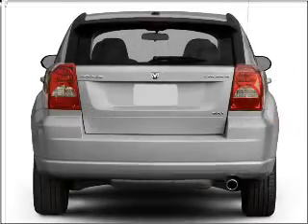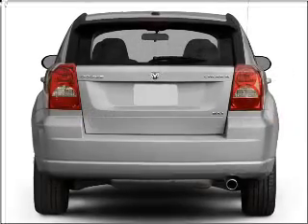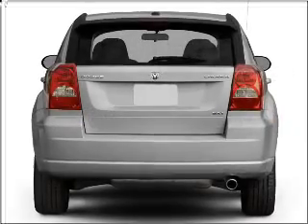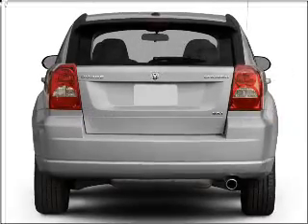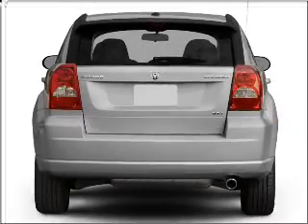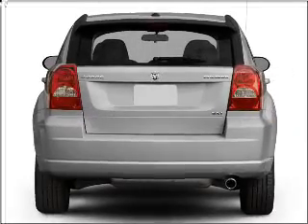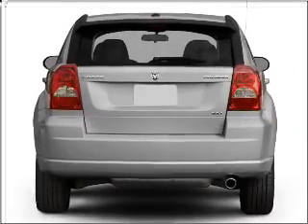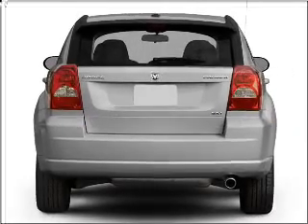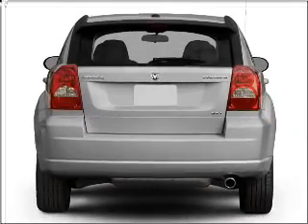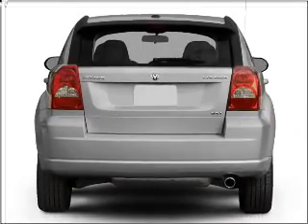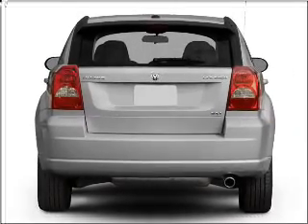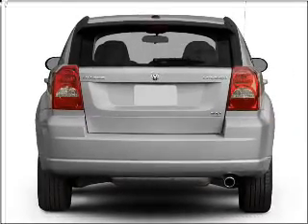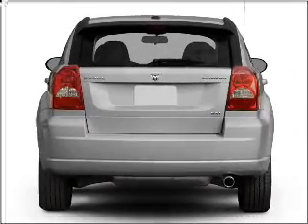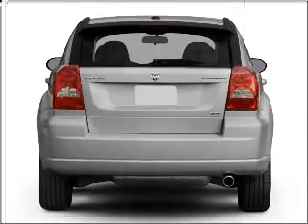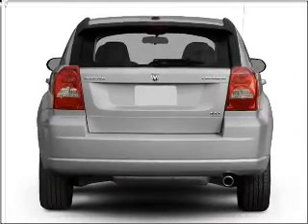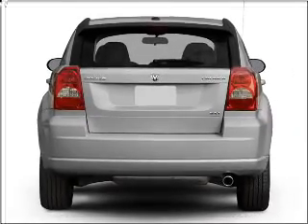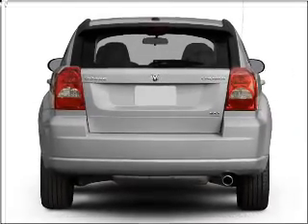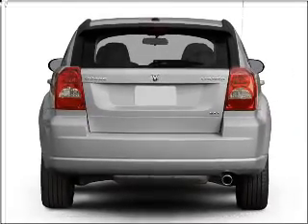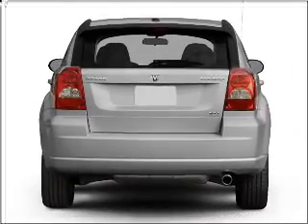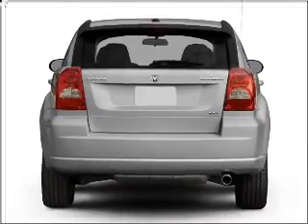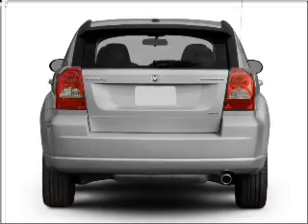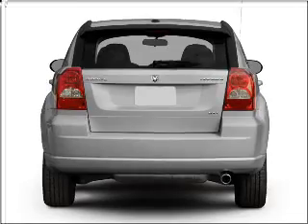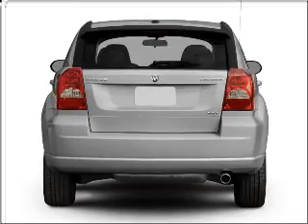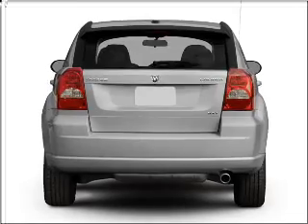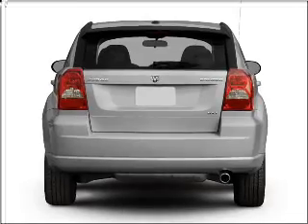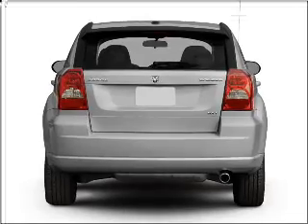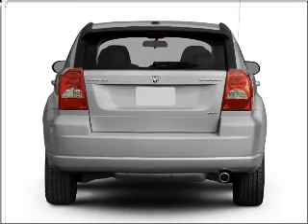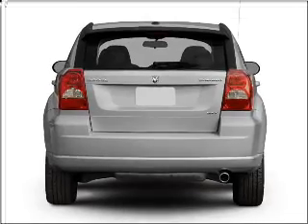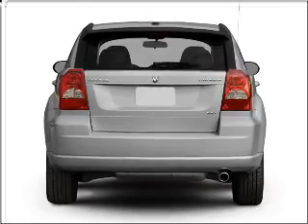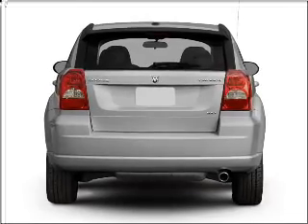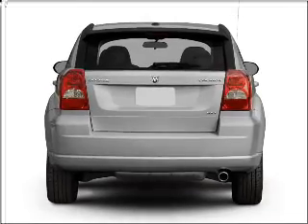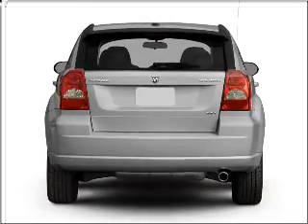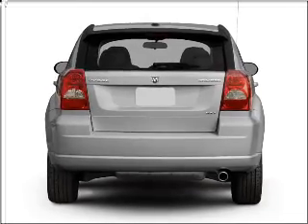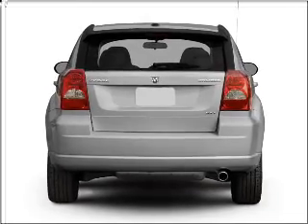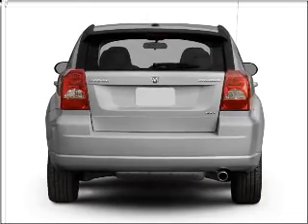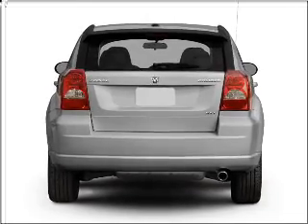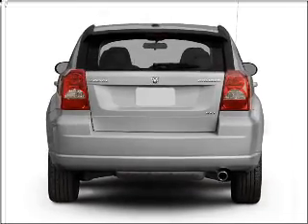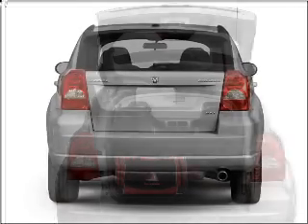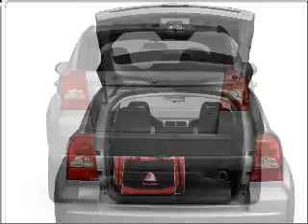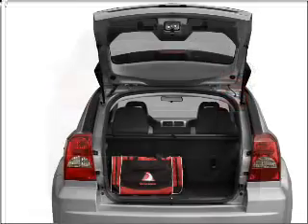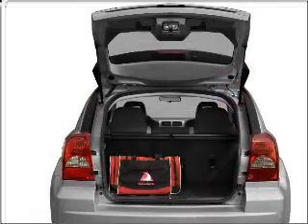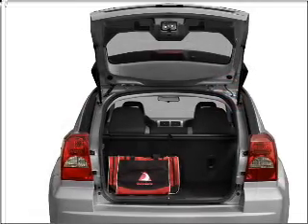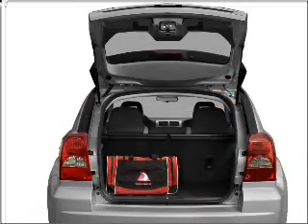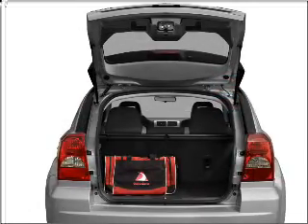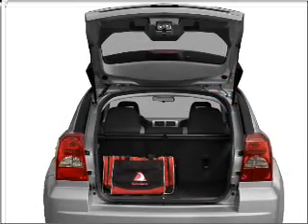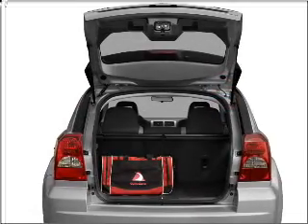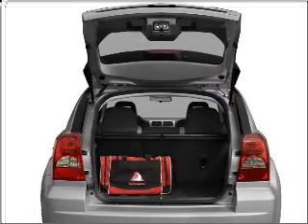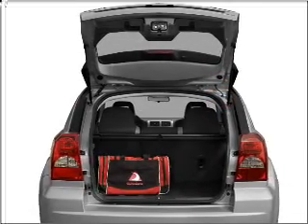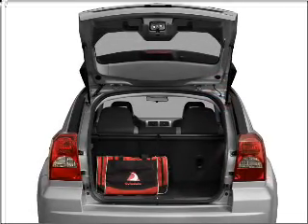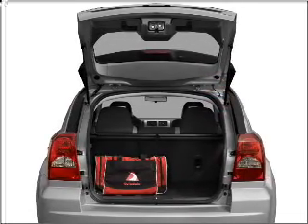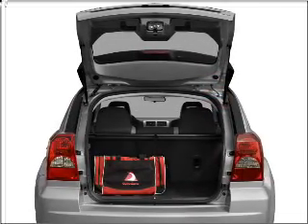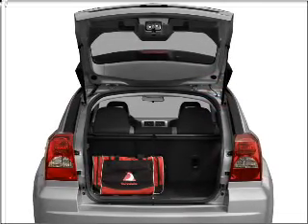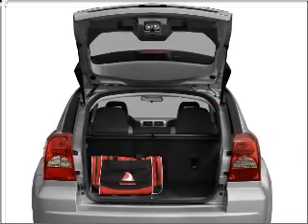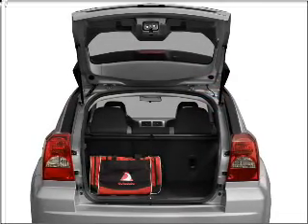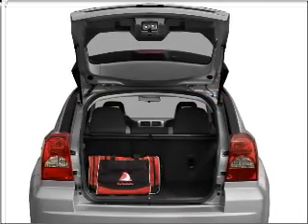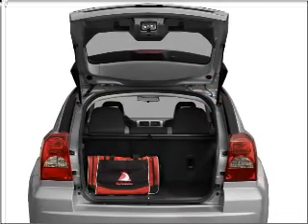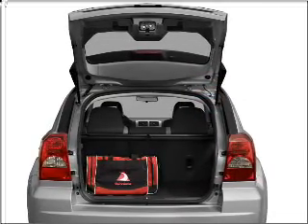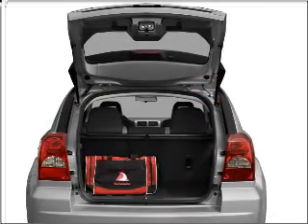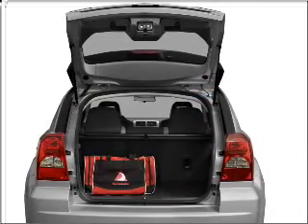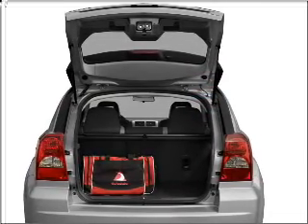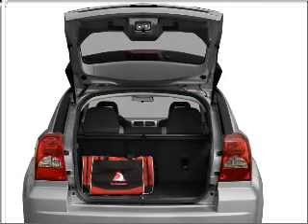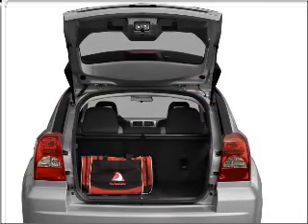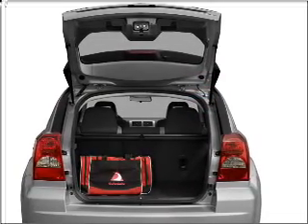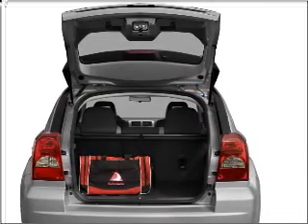Treat yourself to a premium sound system. The anti-lock braking system will keep you safe on the road. Pamper yourself with memory settings.